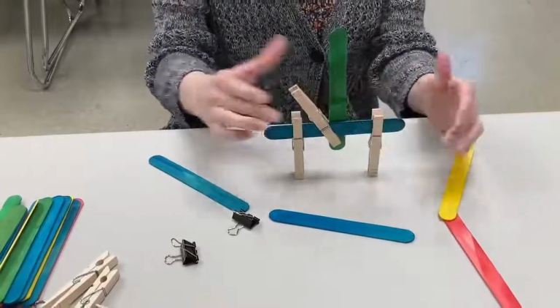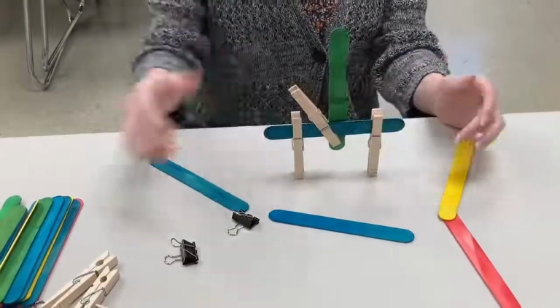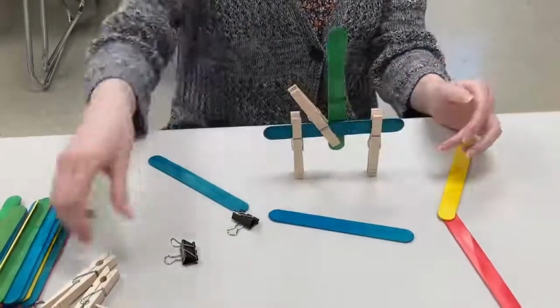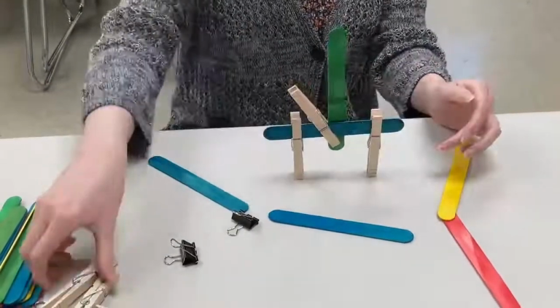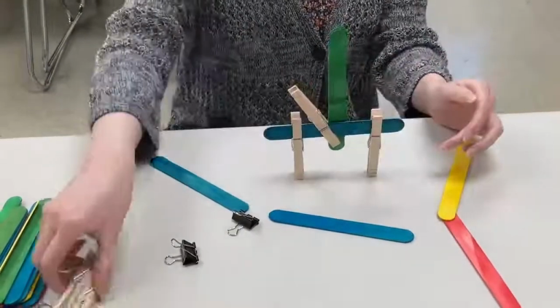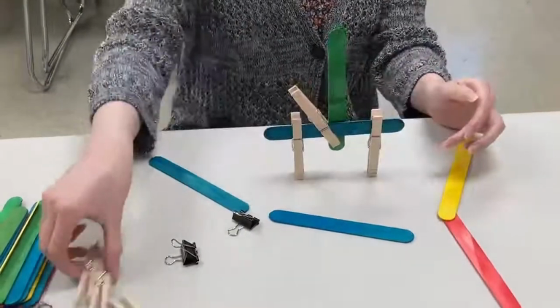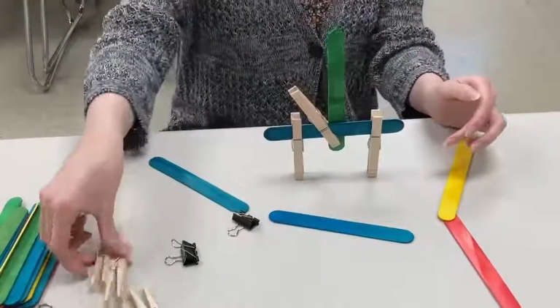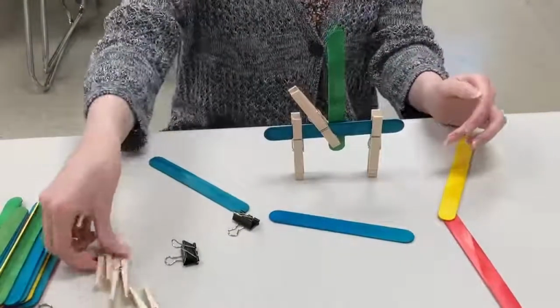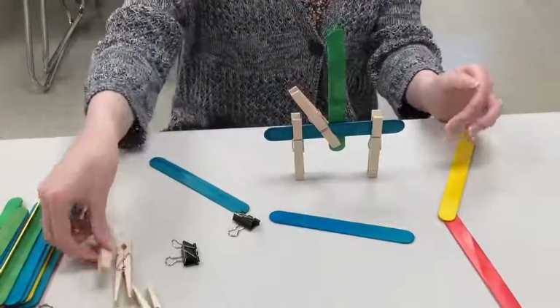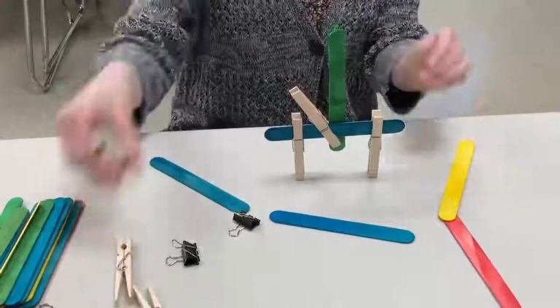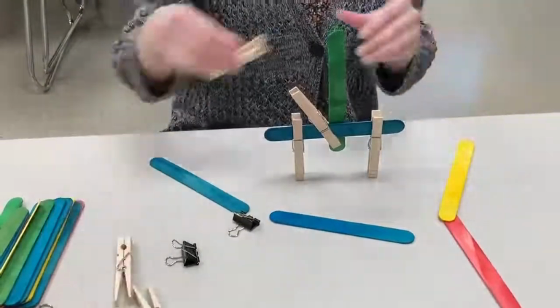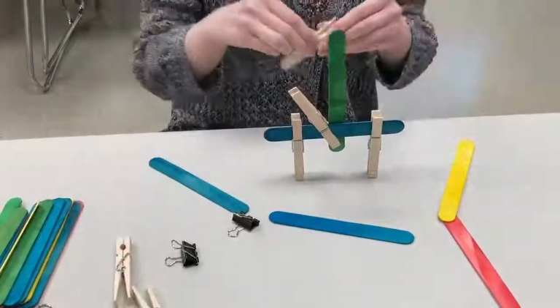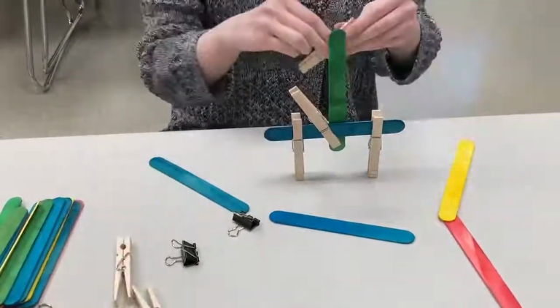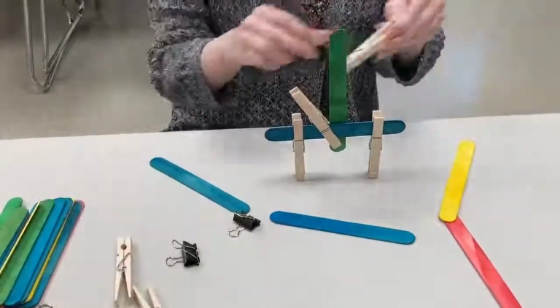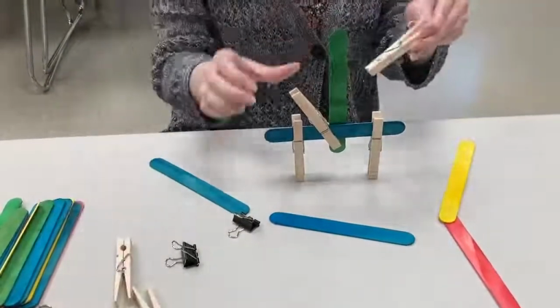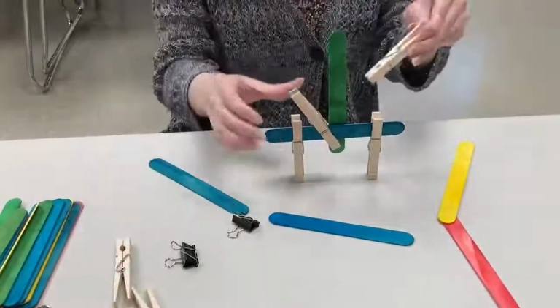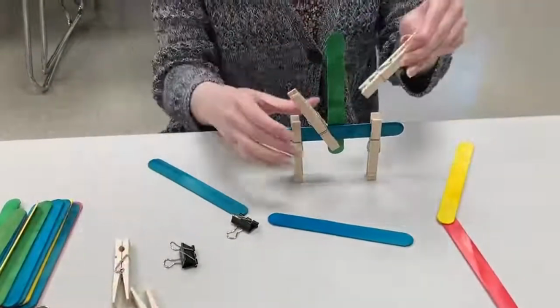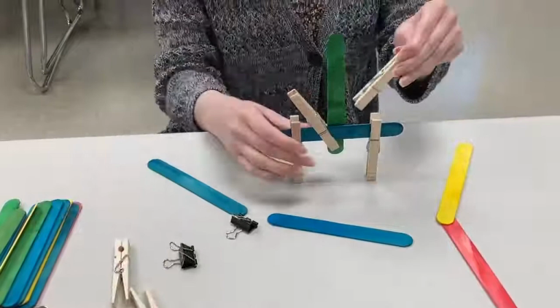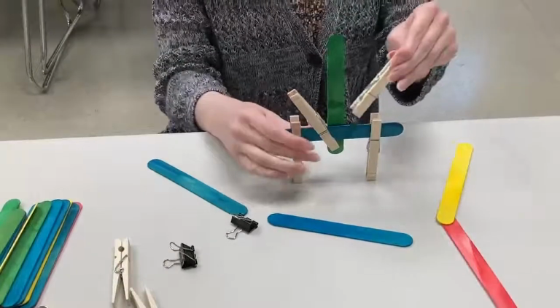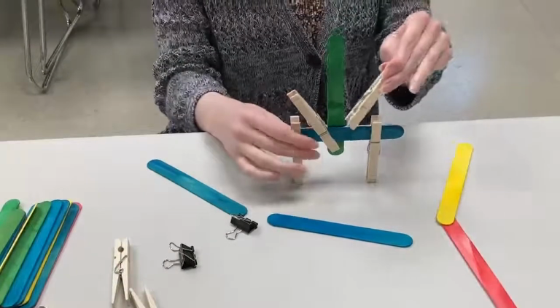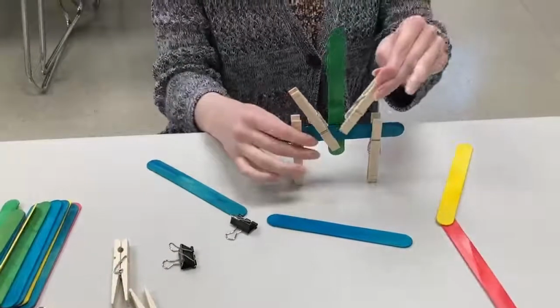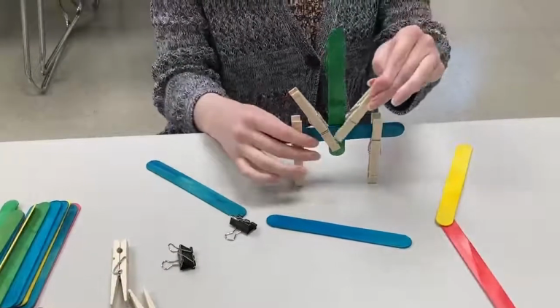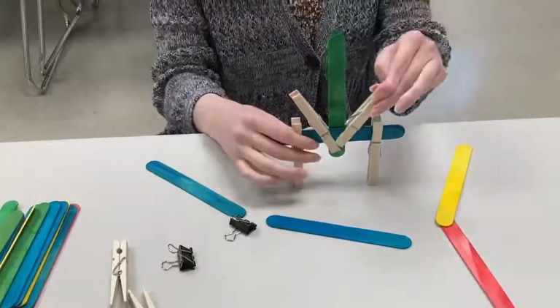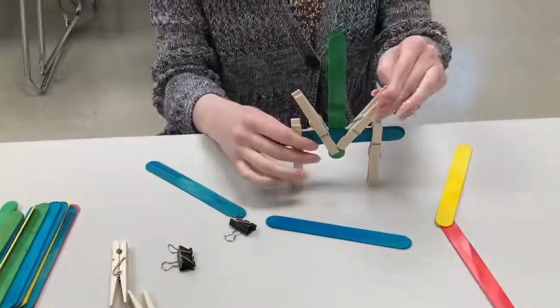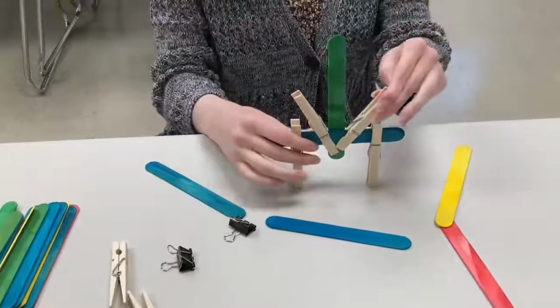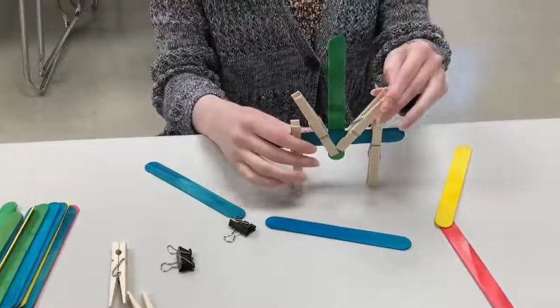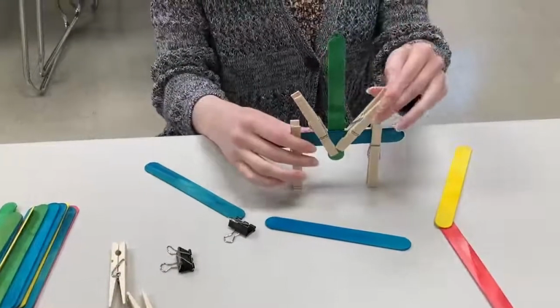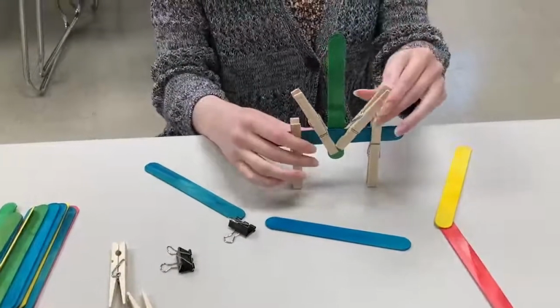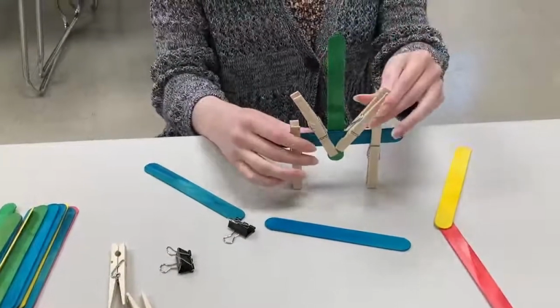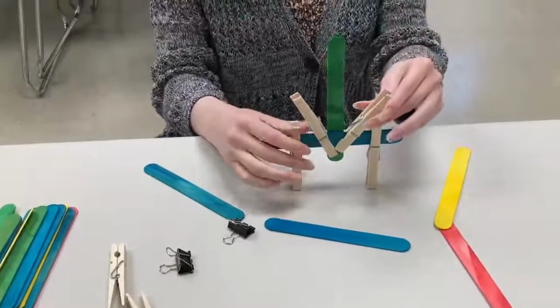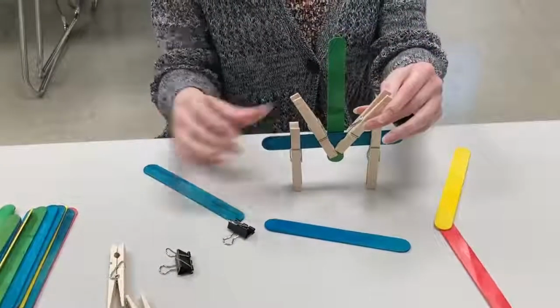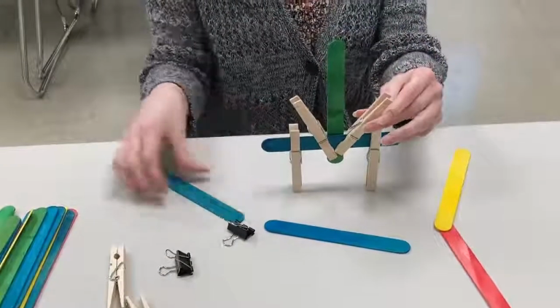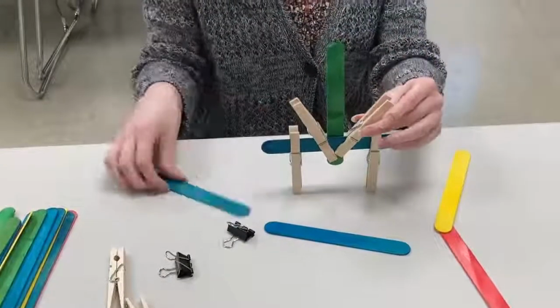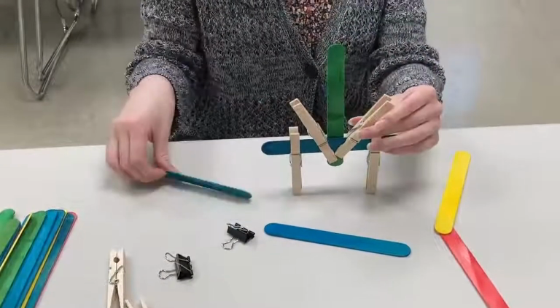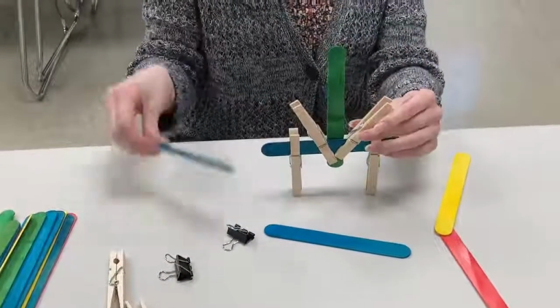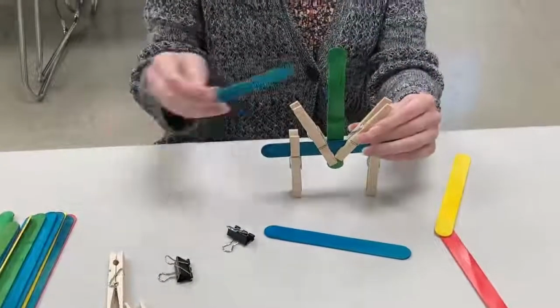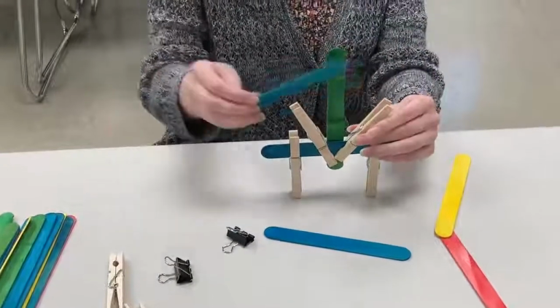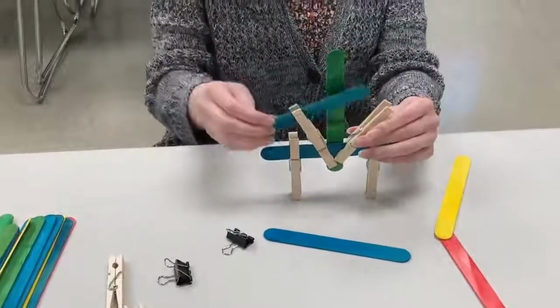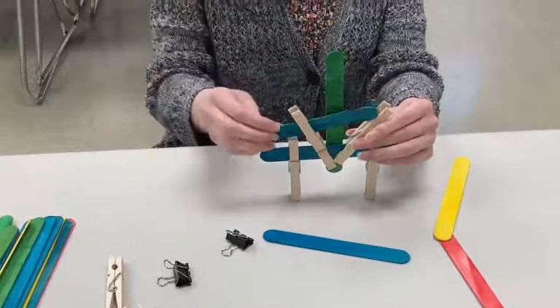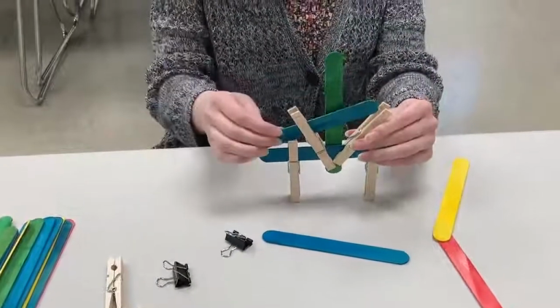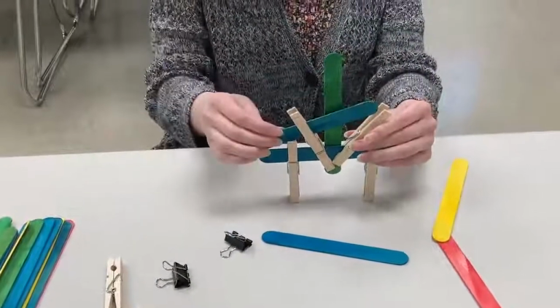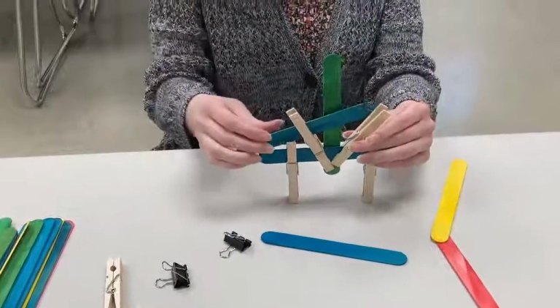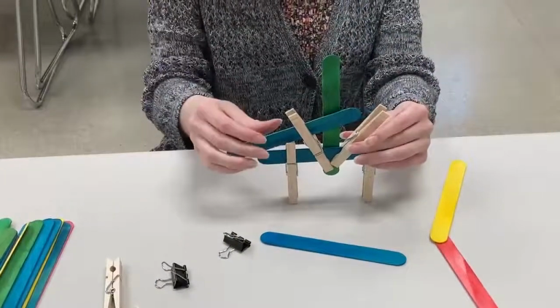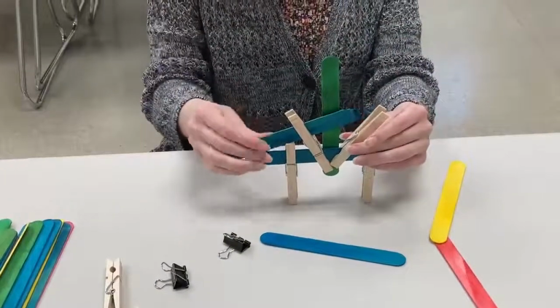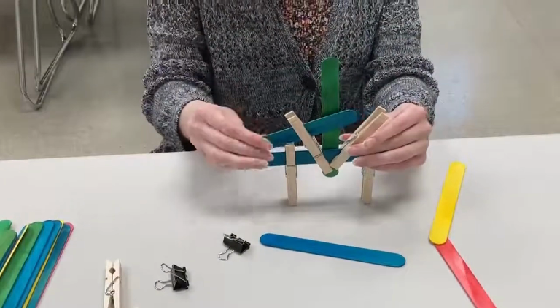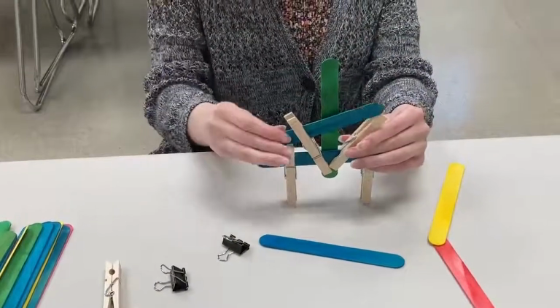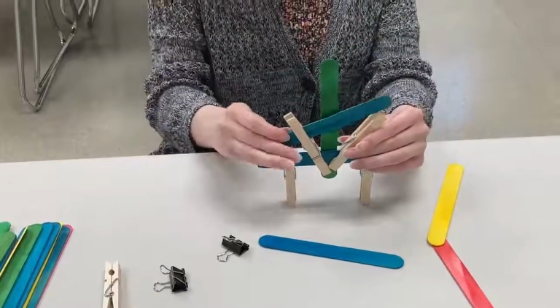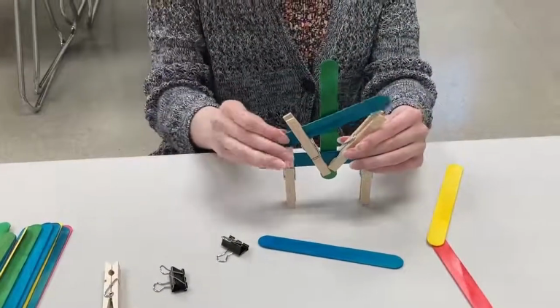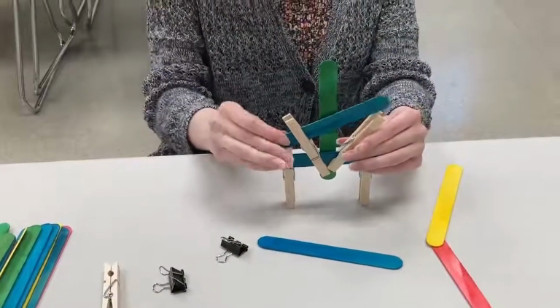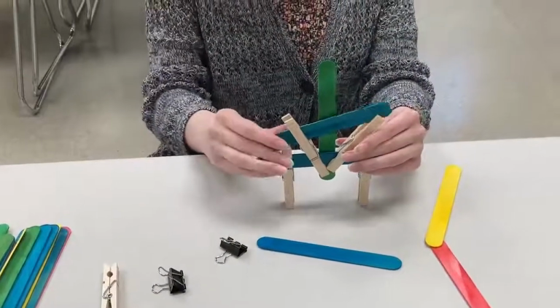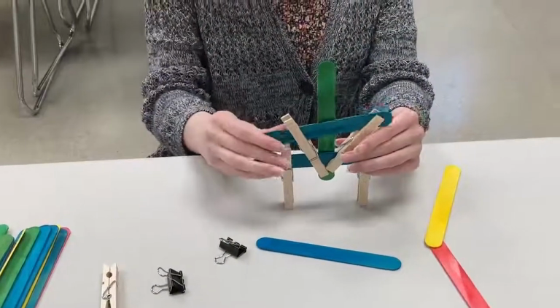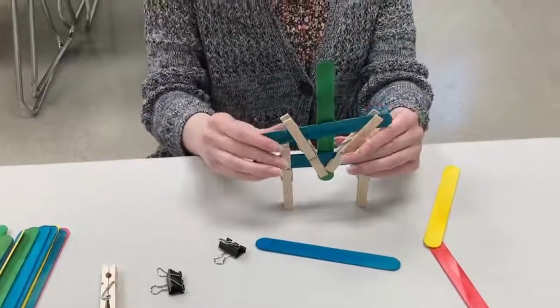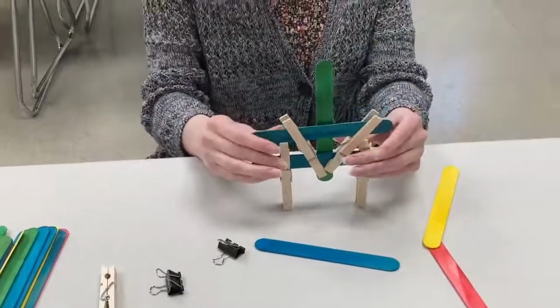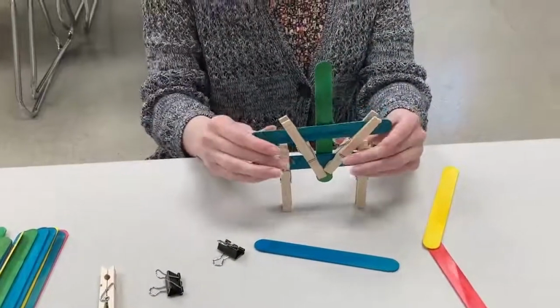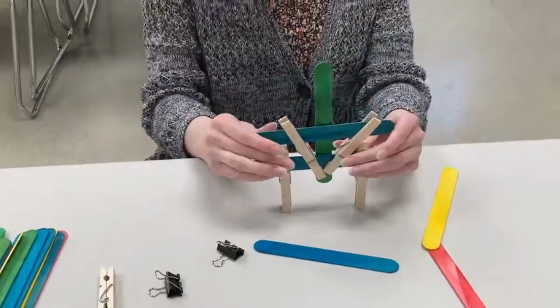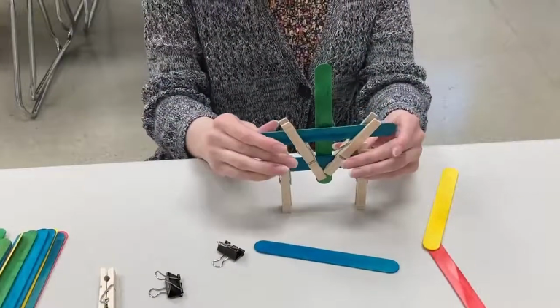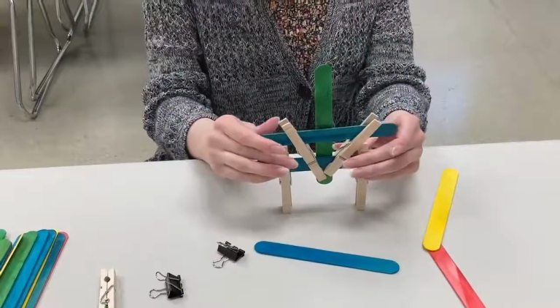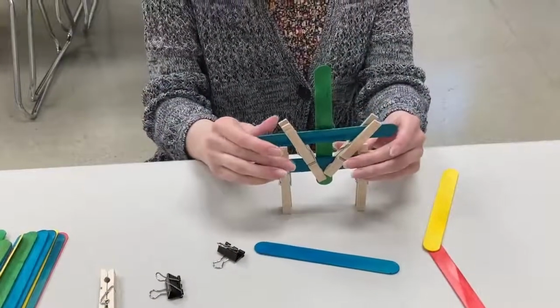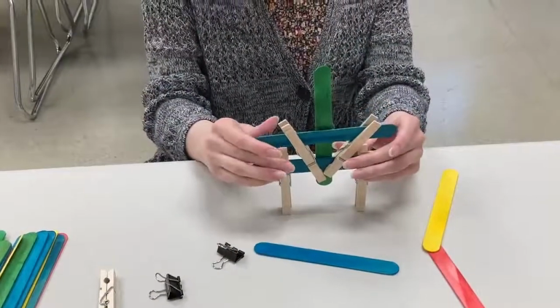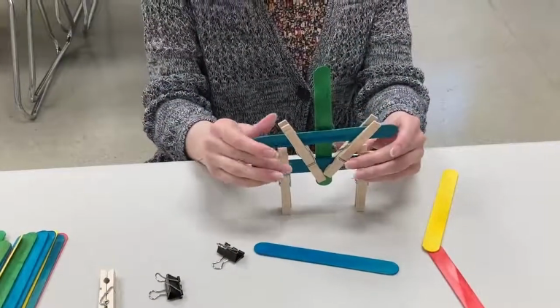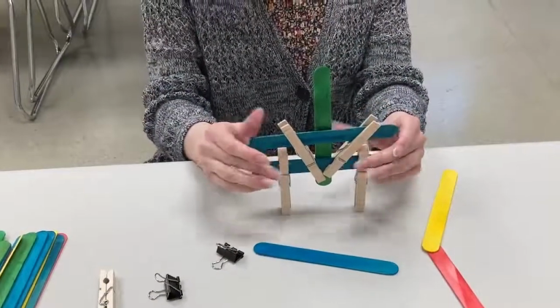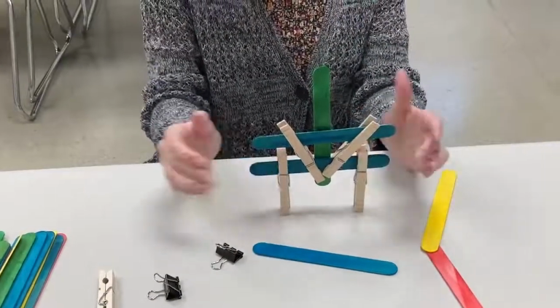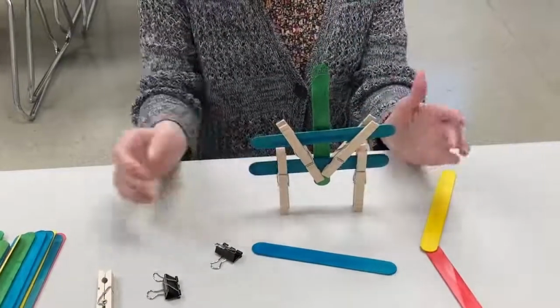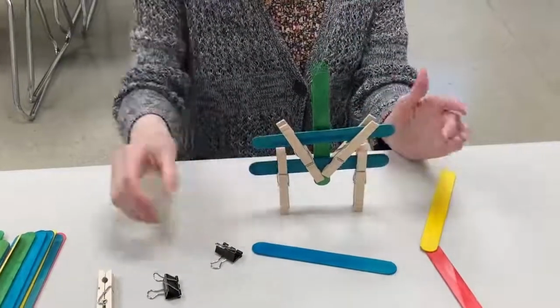You do not need to make what is on the instructional sheet or in this video. You can create whatever you'd like.